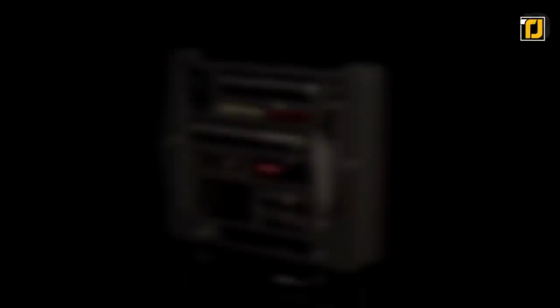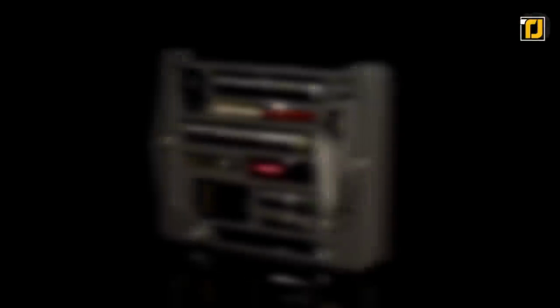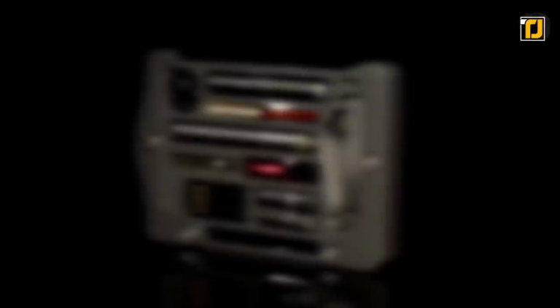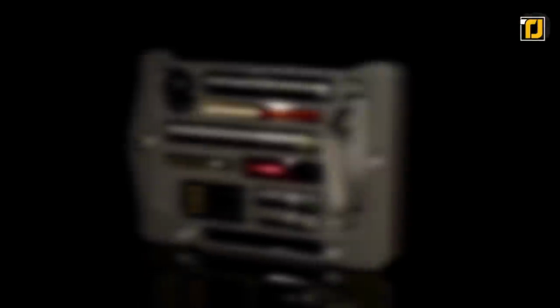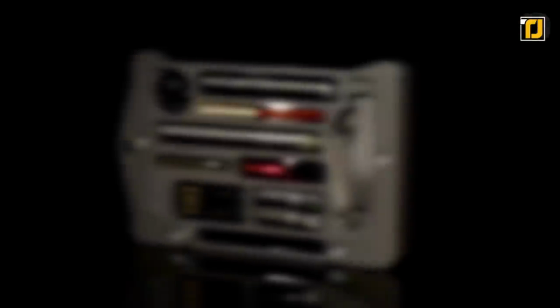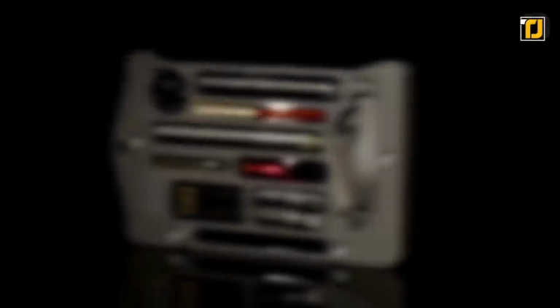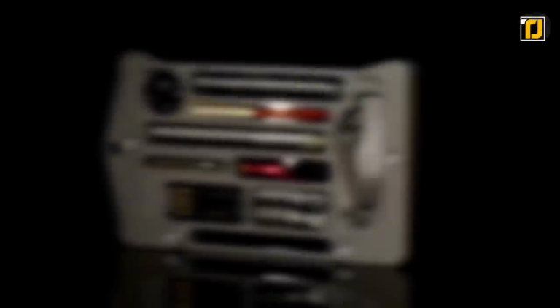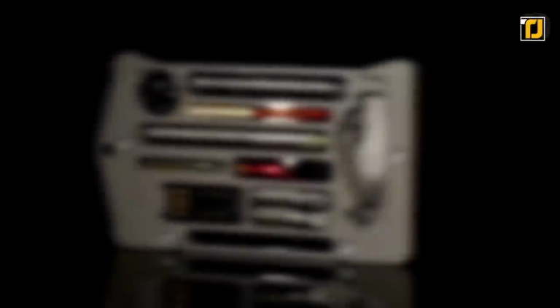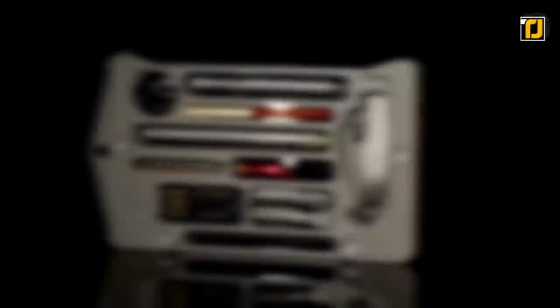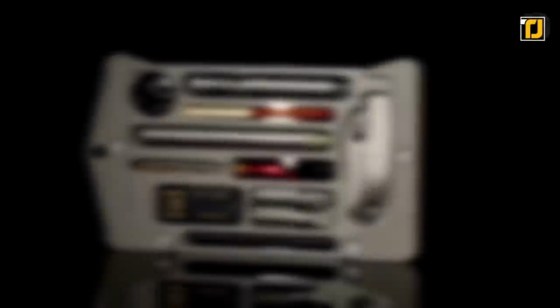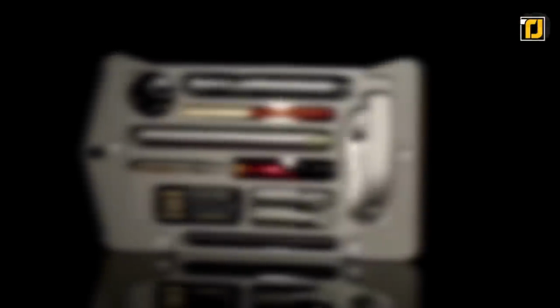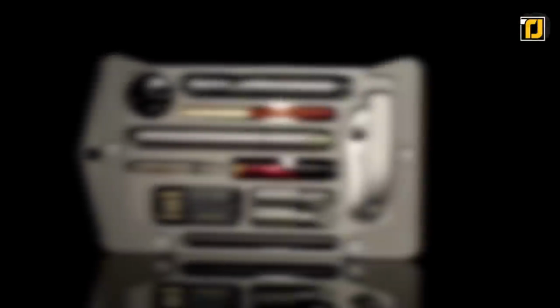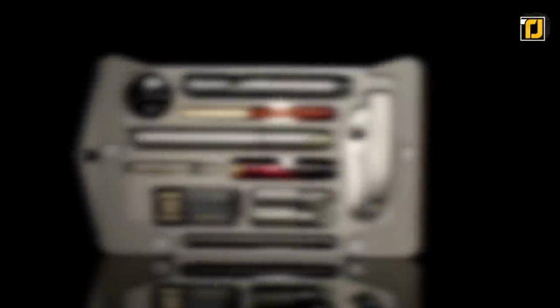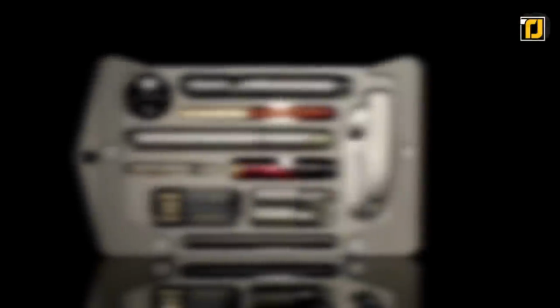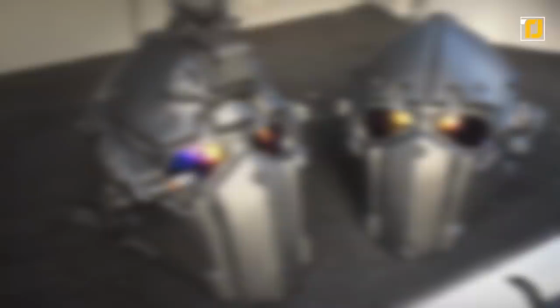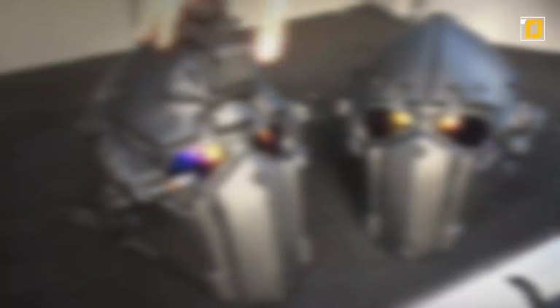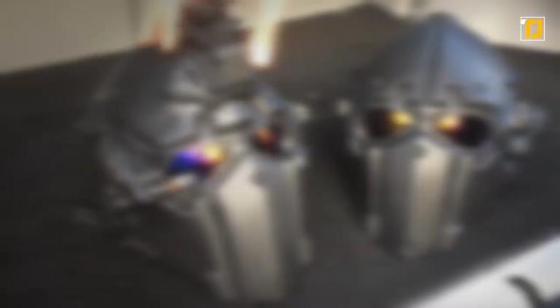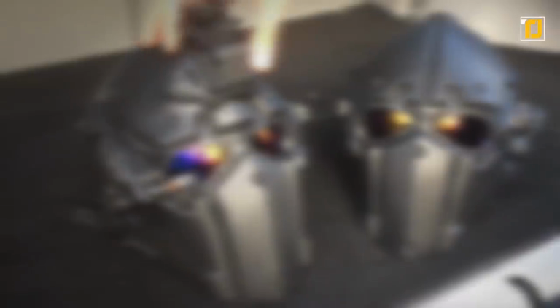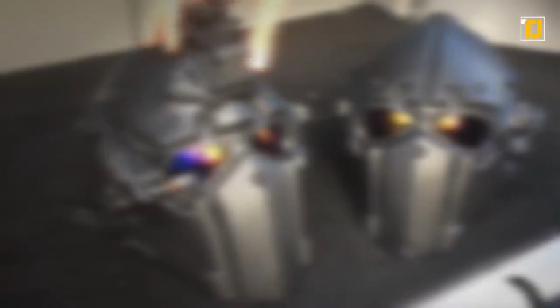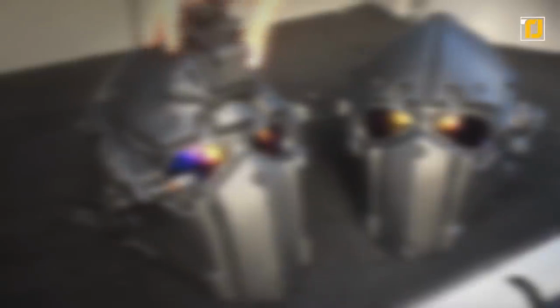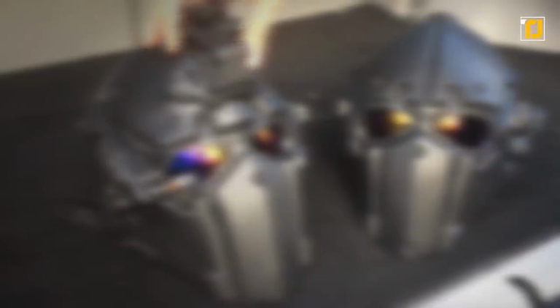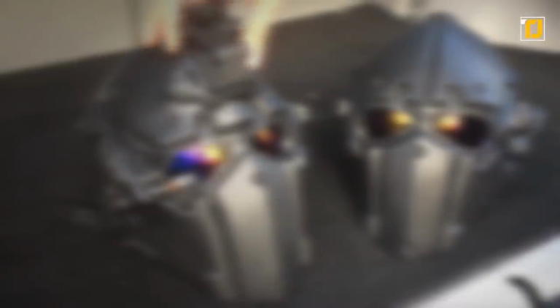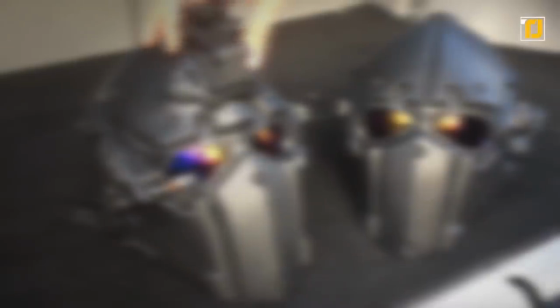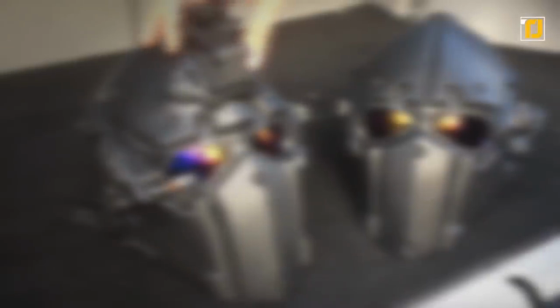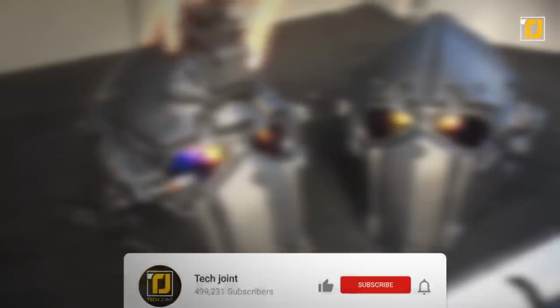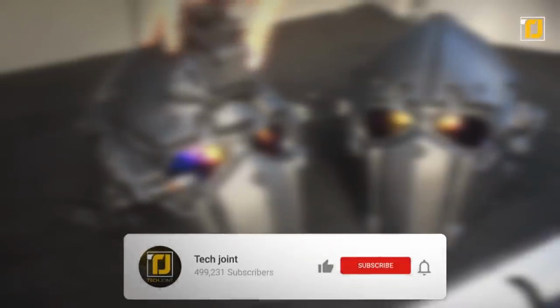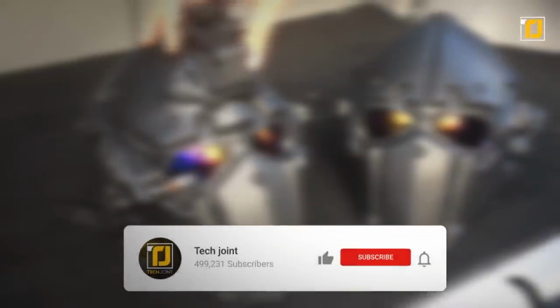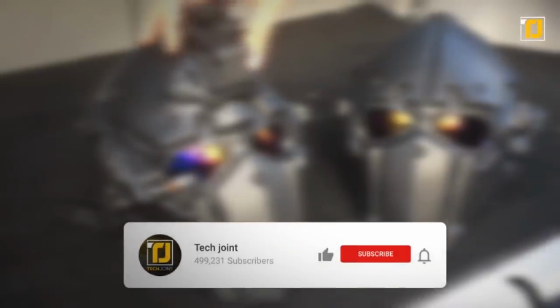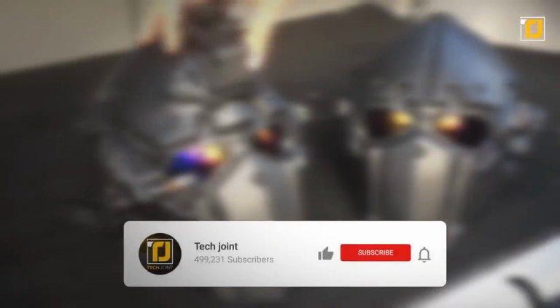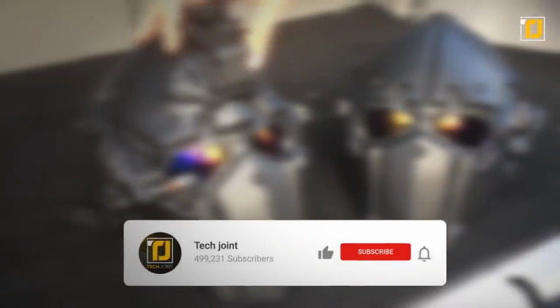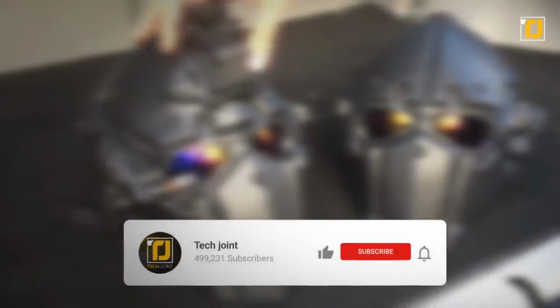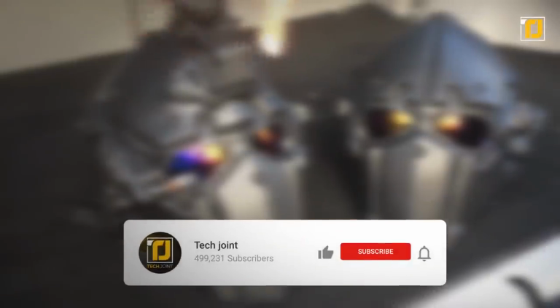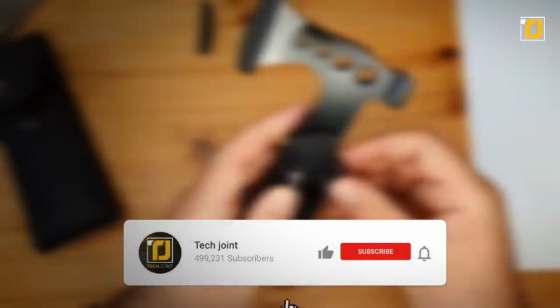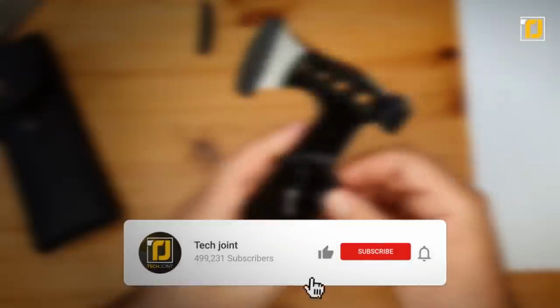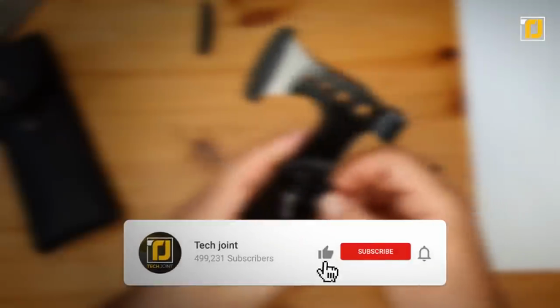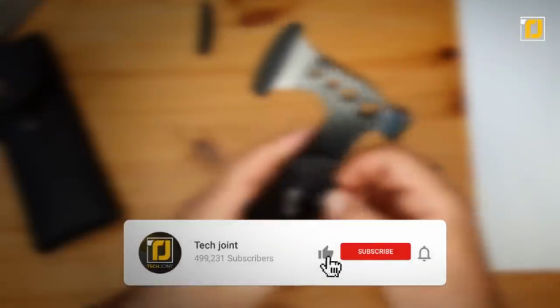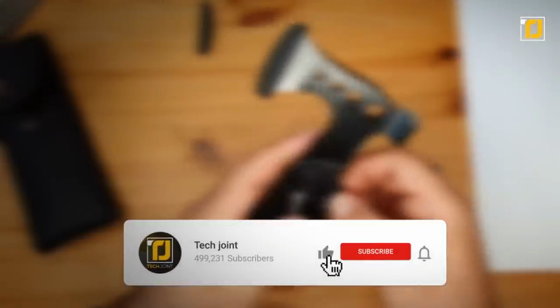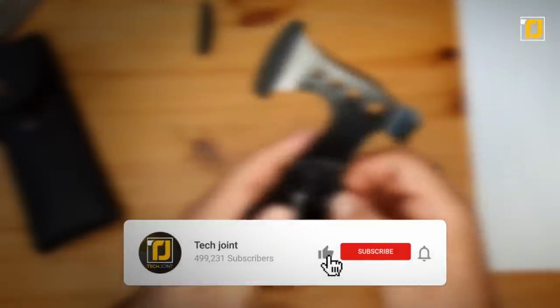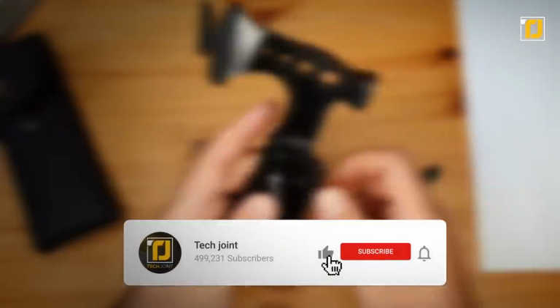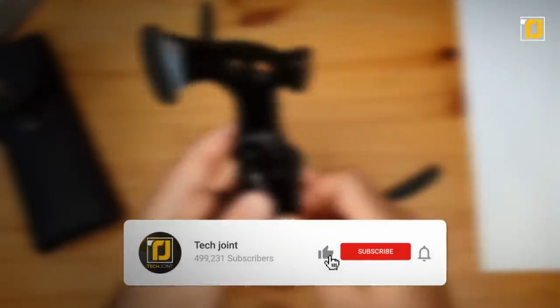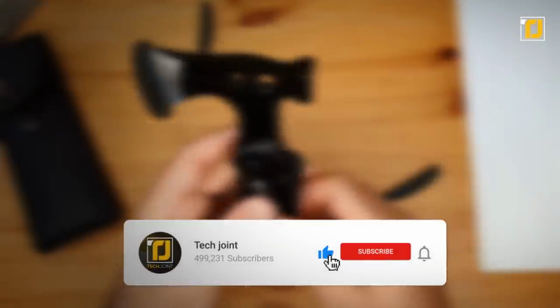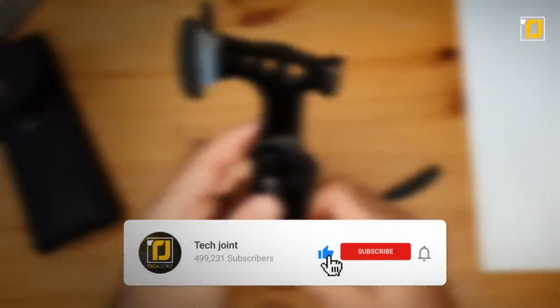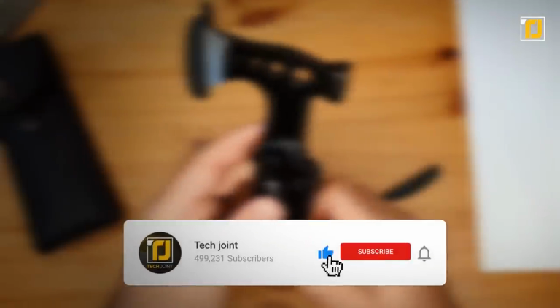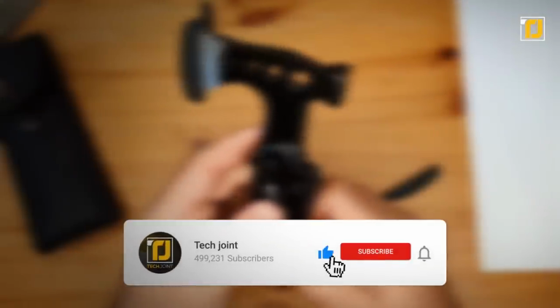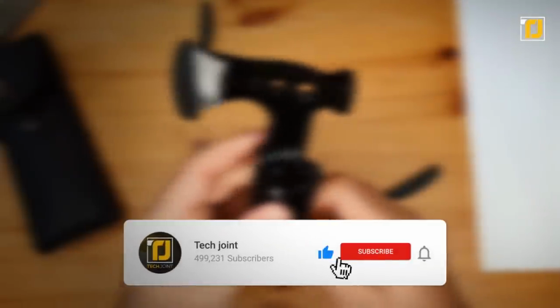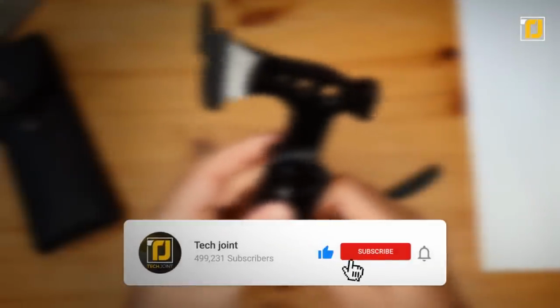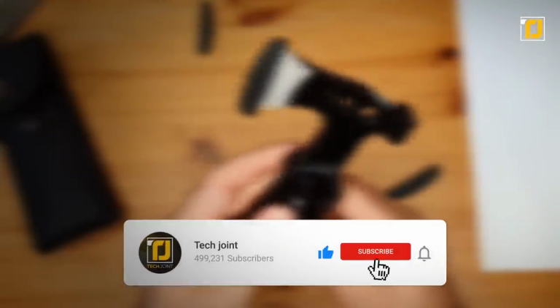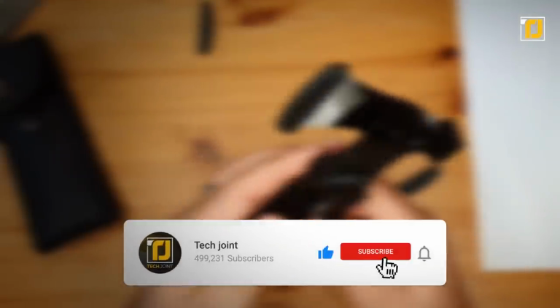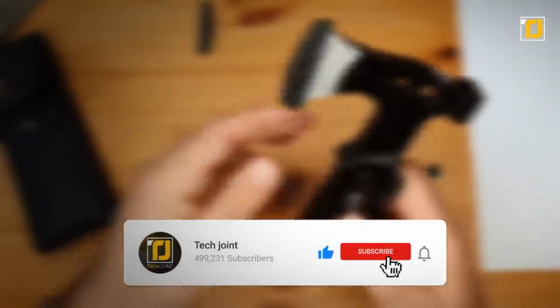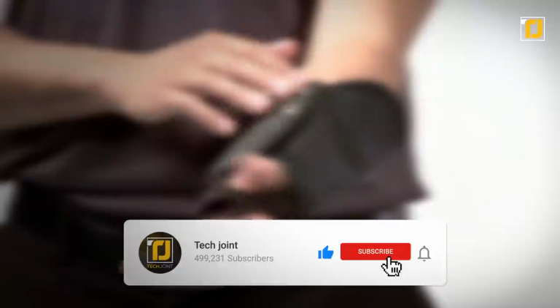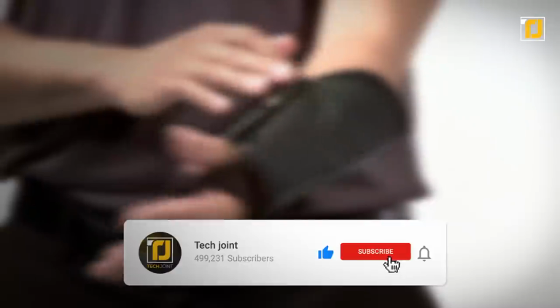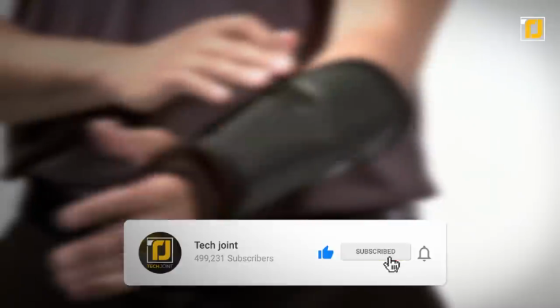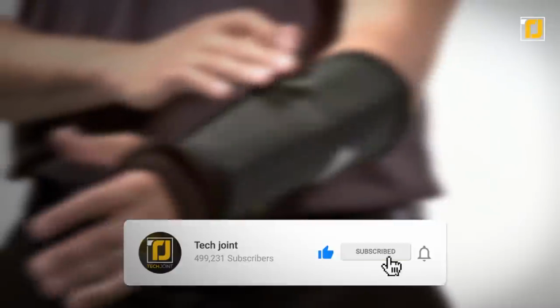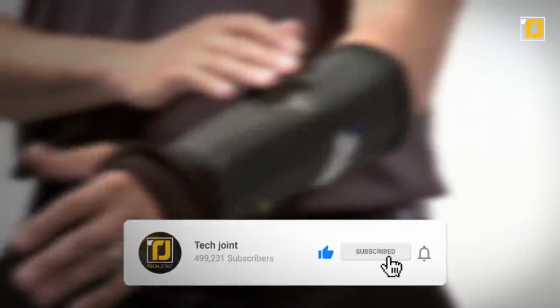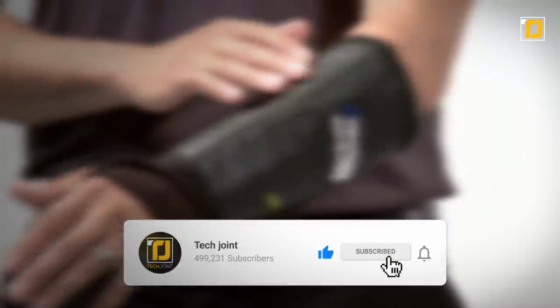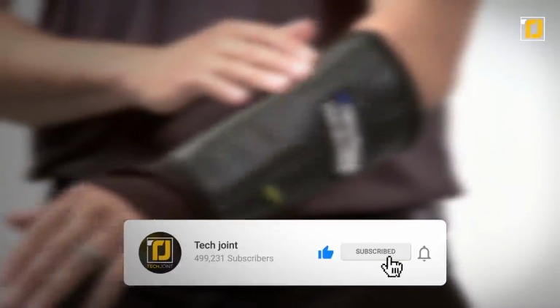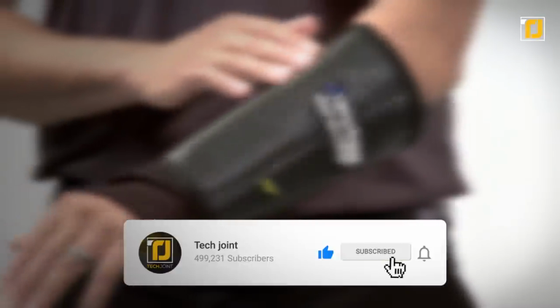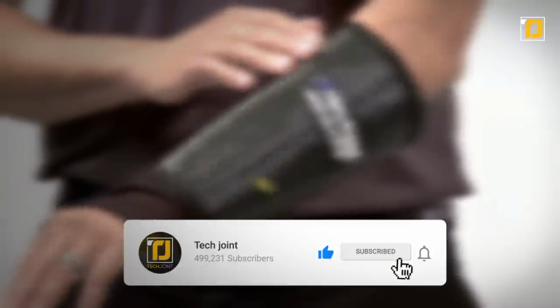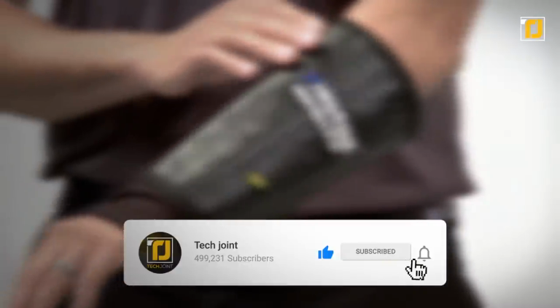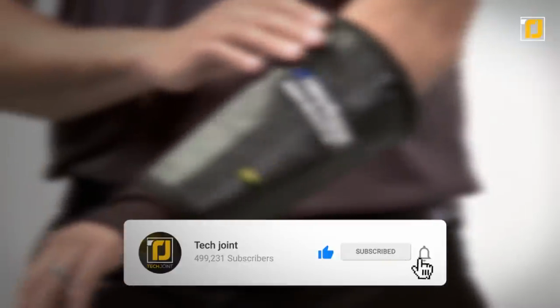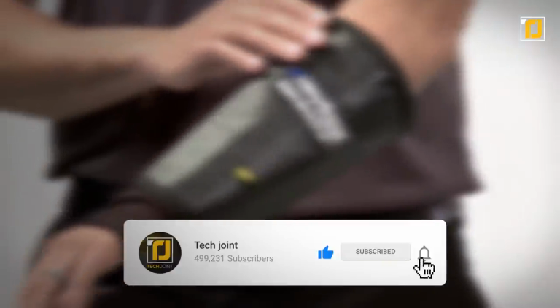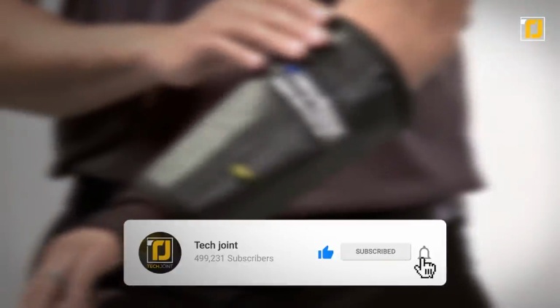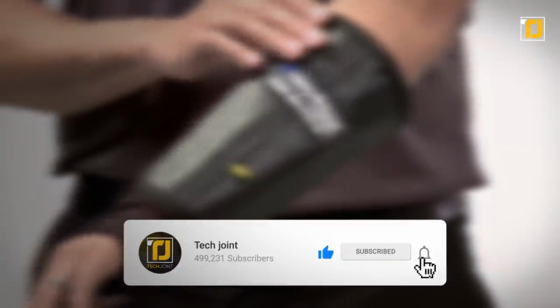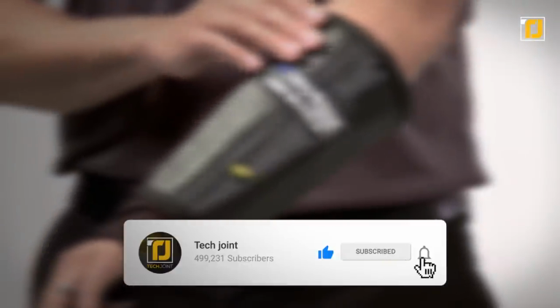Alright, comment down below which of these gadgets impressed you the most. Don't forget to like the video and subscribe to TechJoint. See you in the next one!